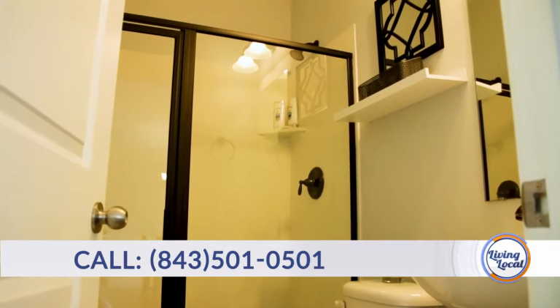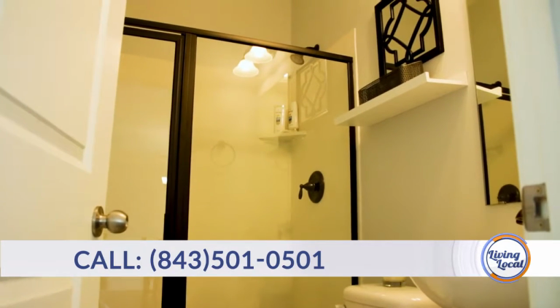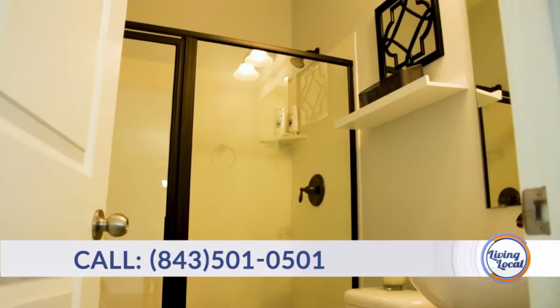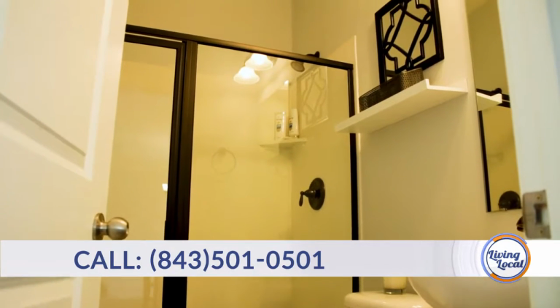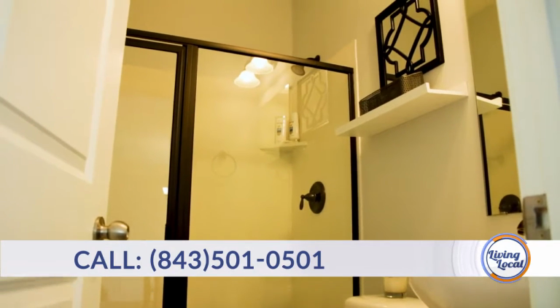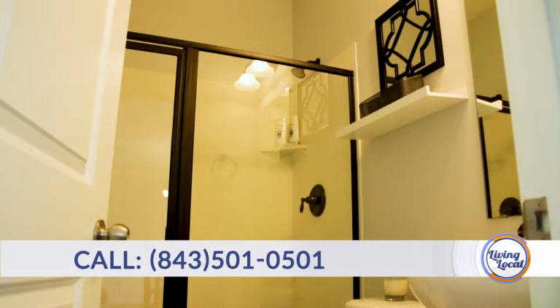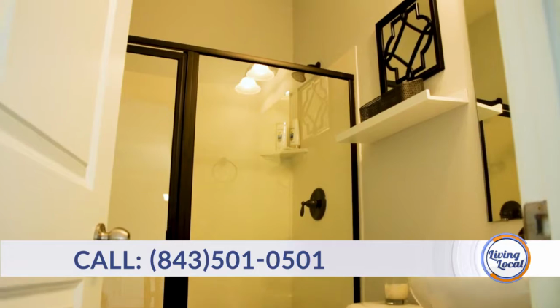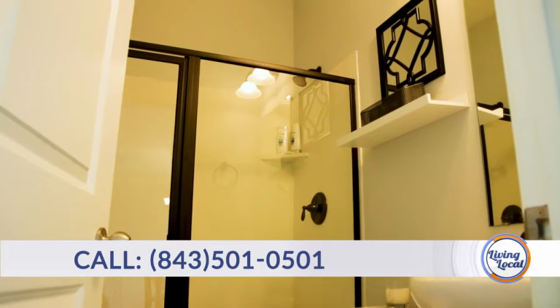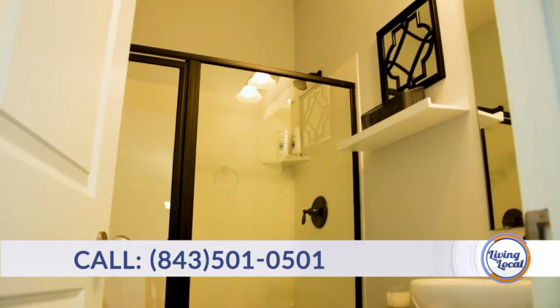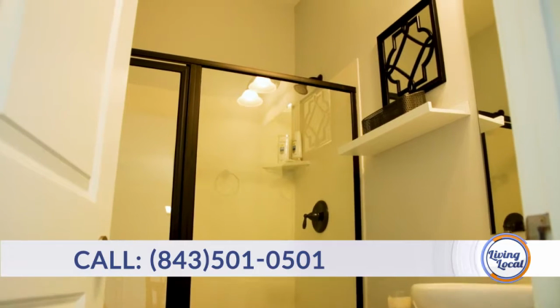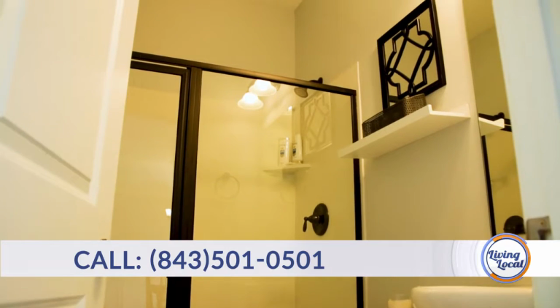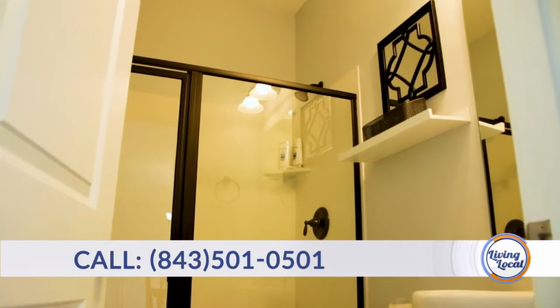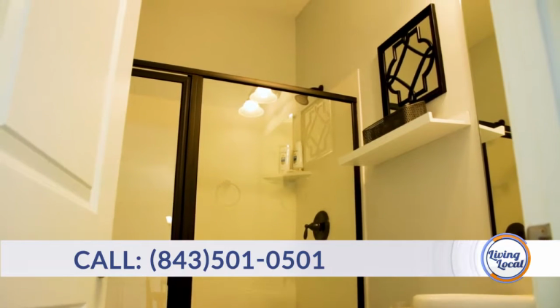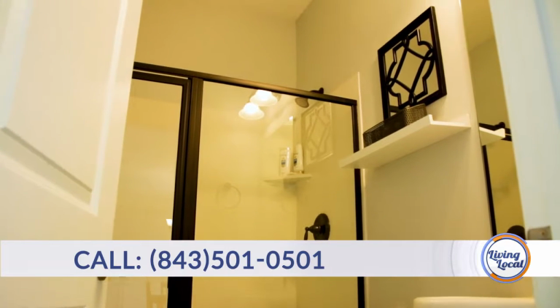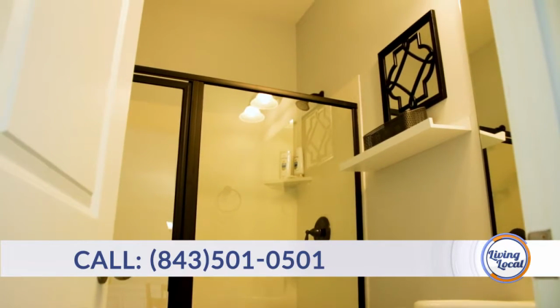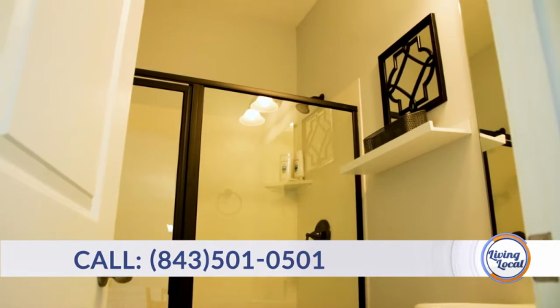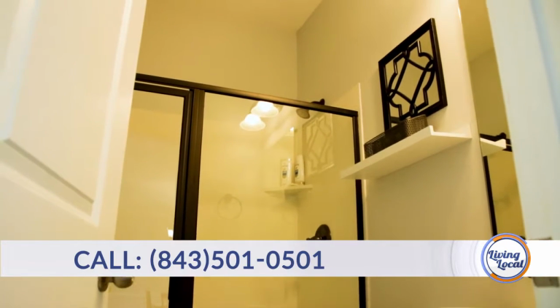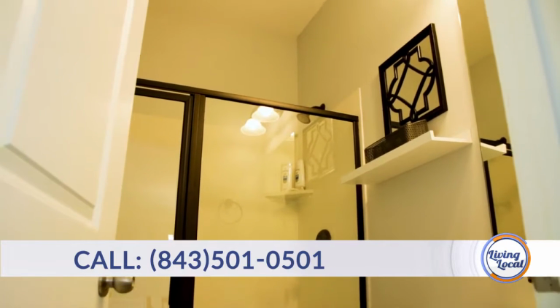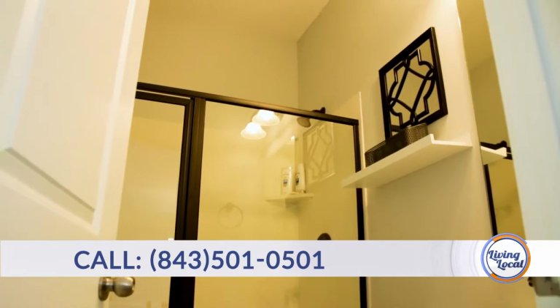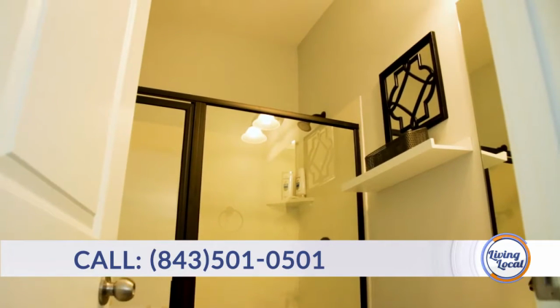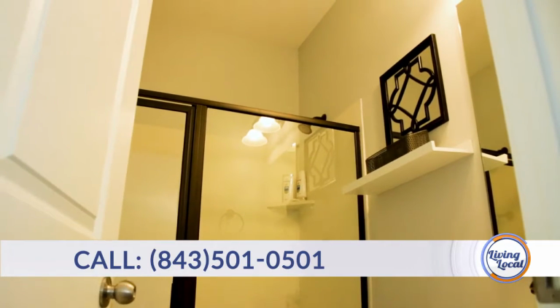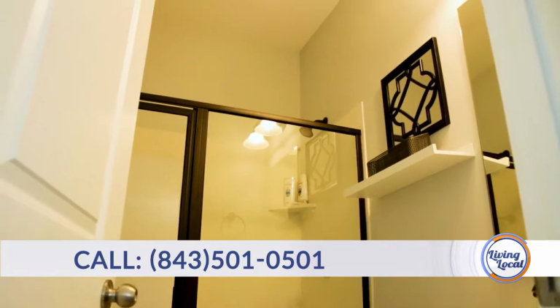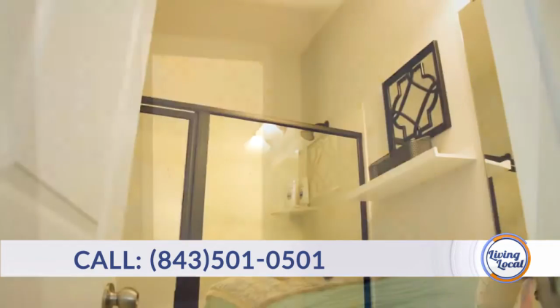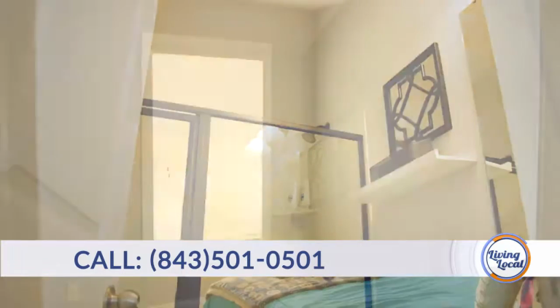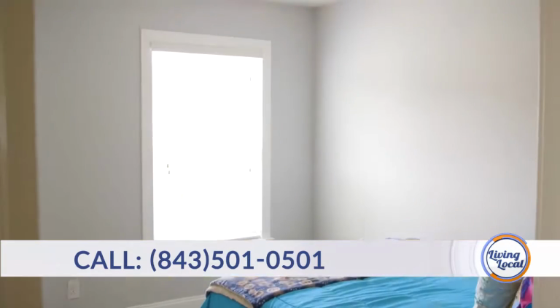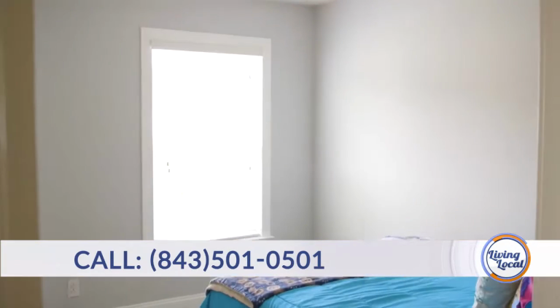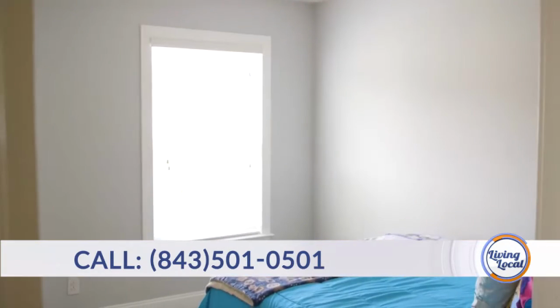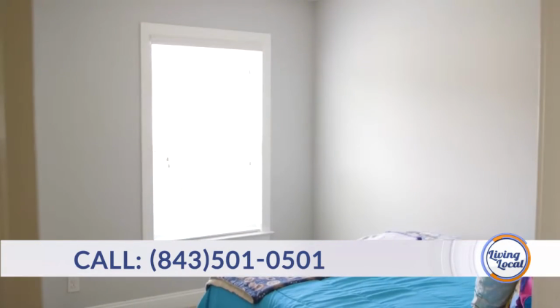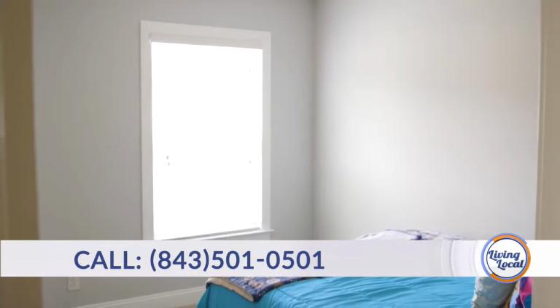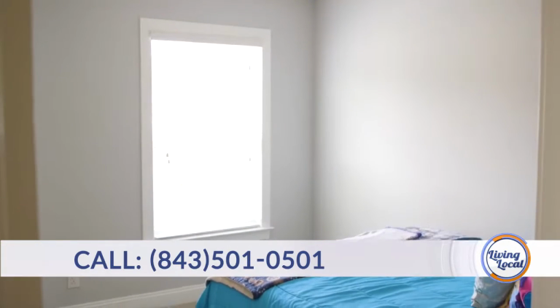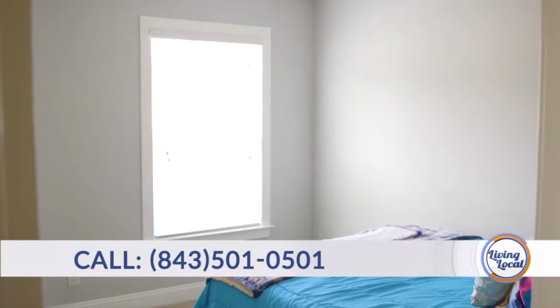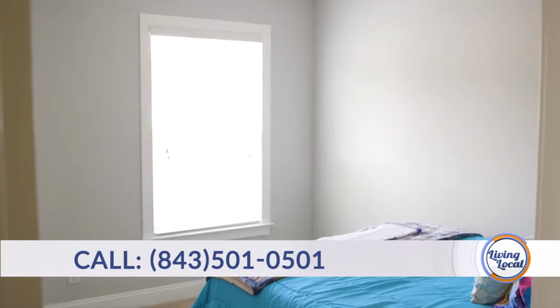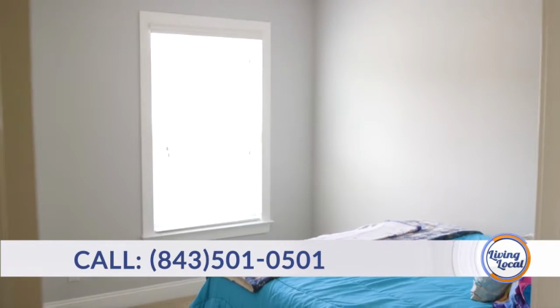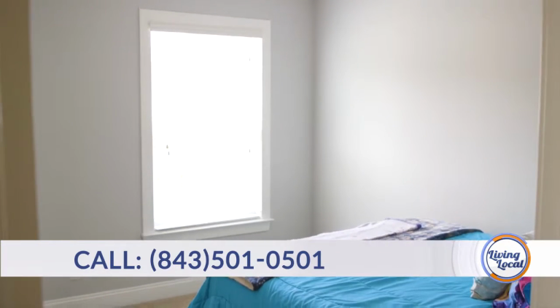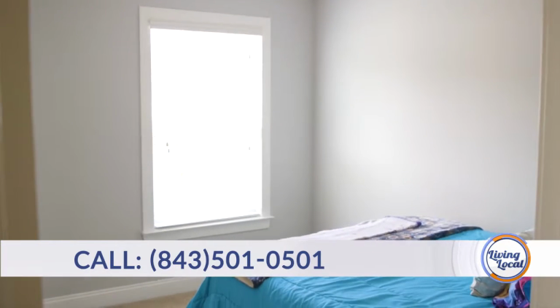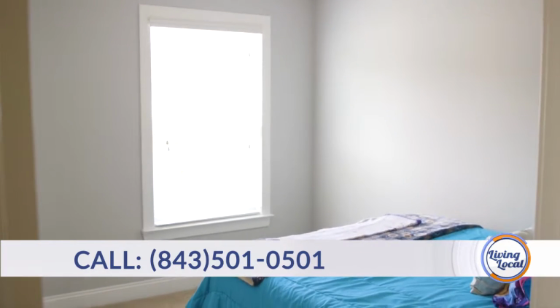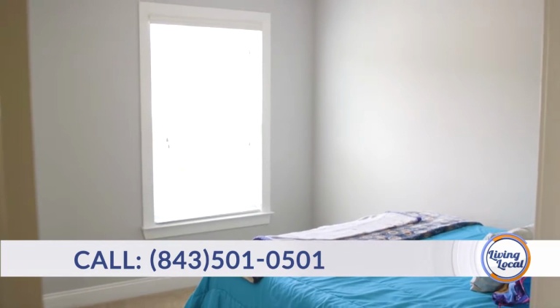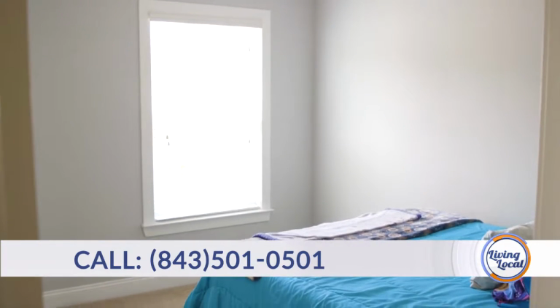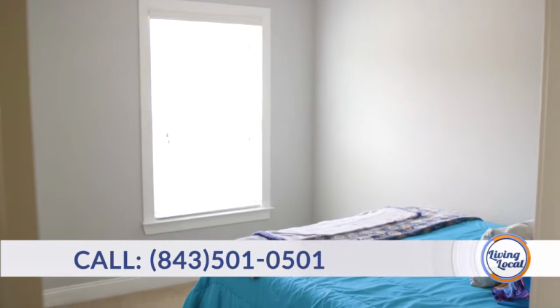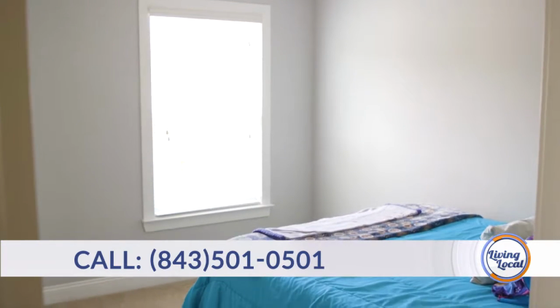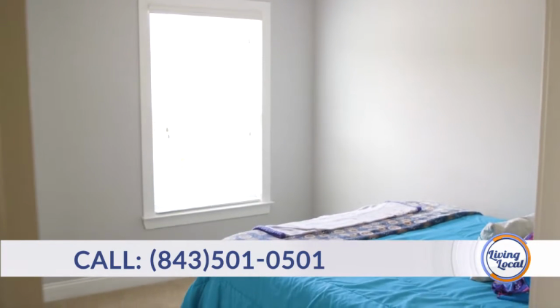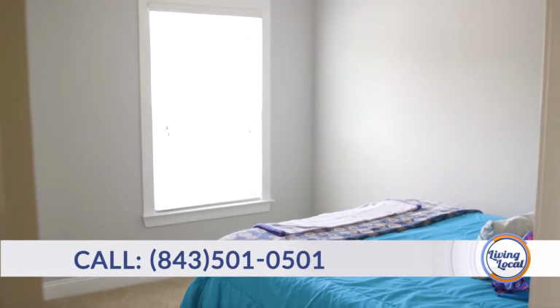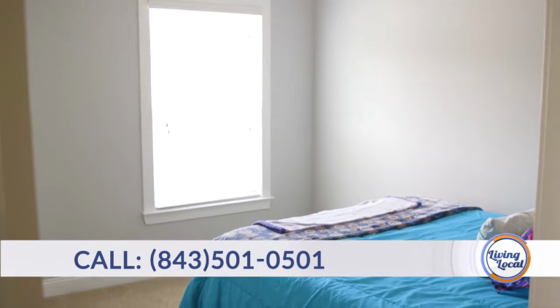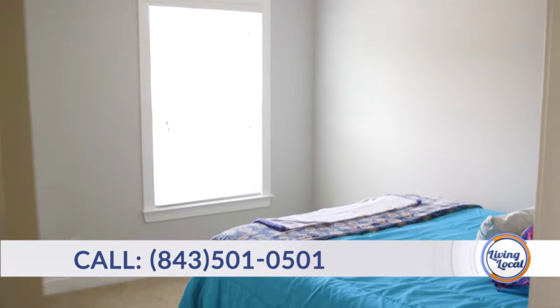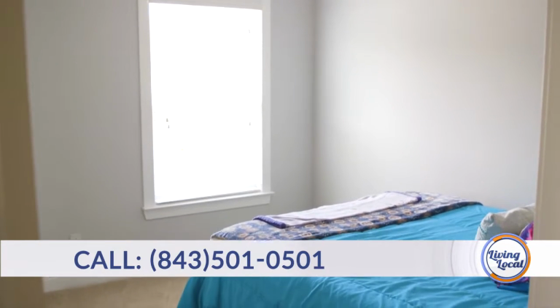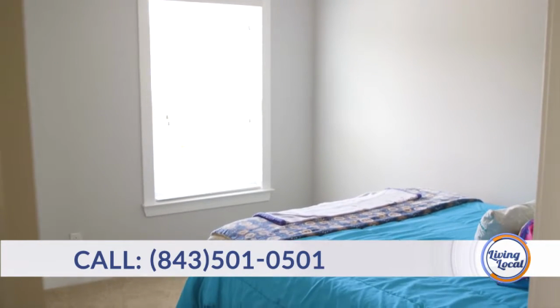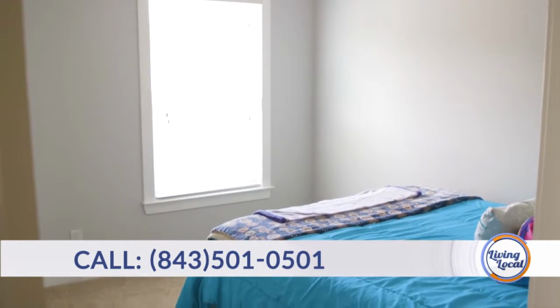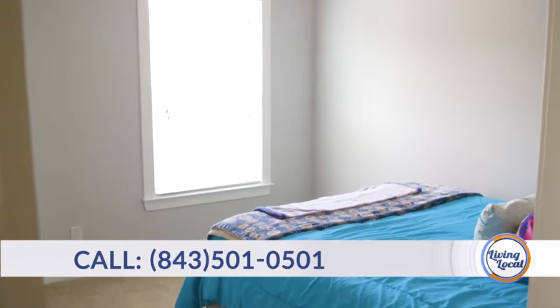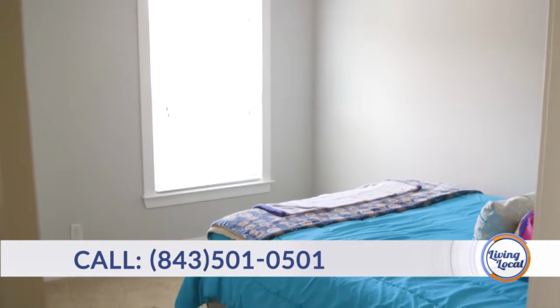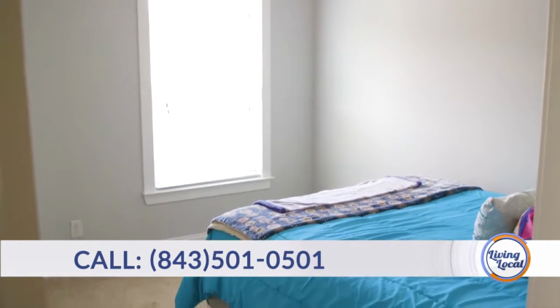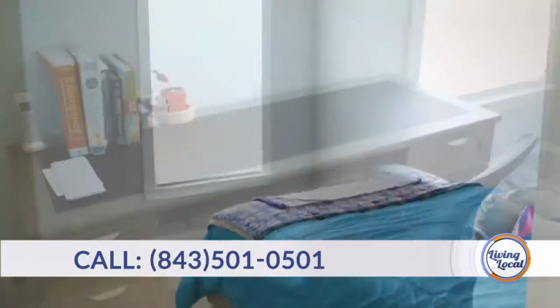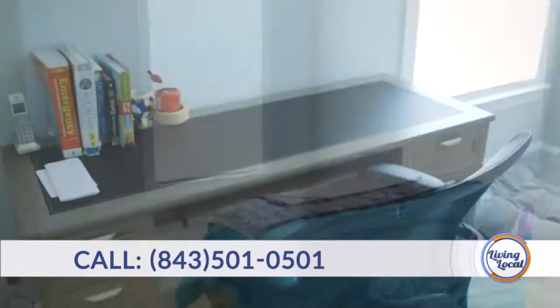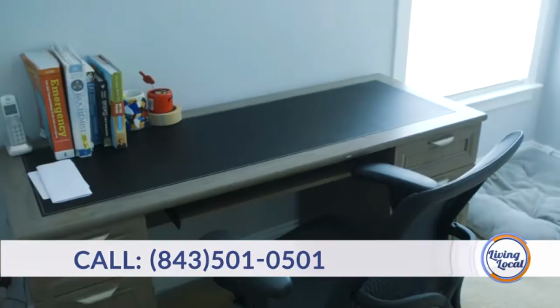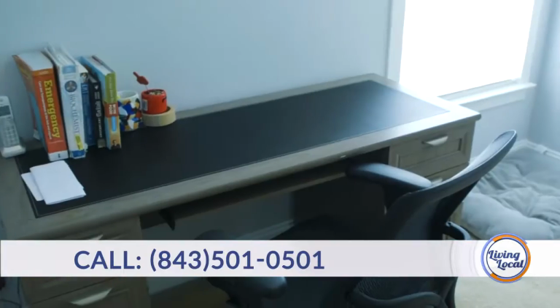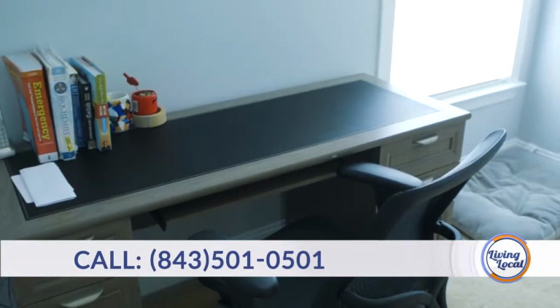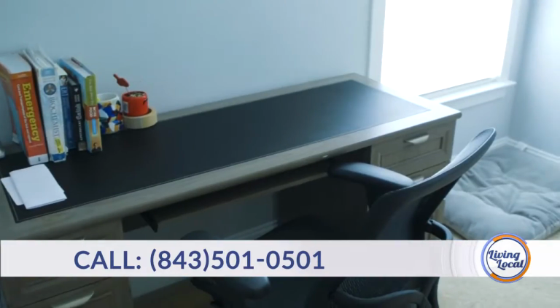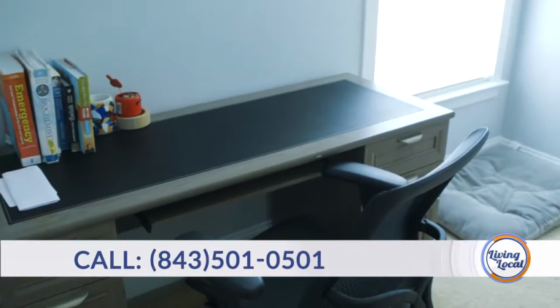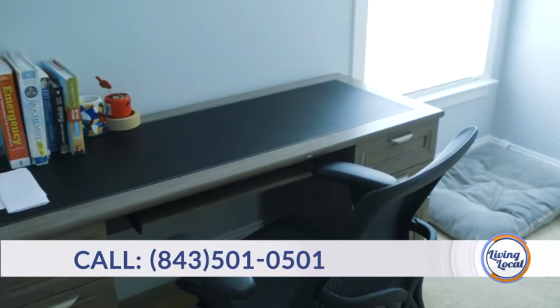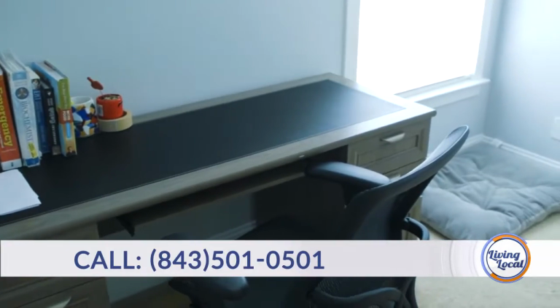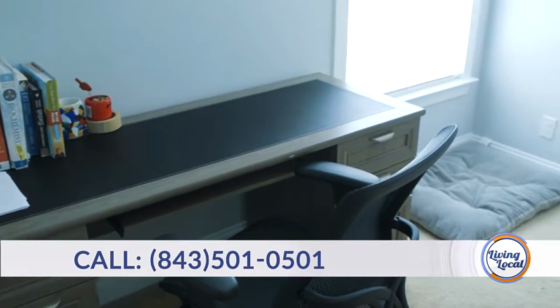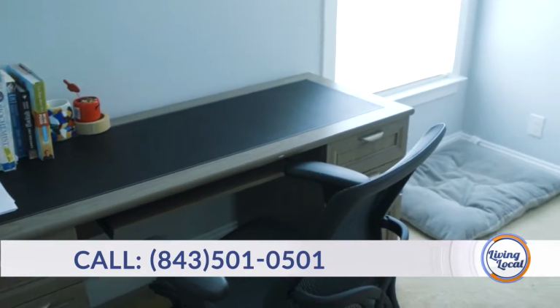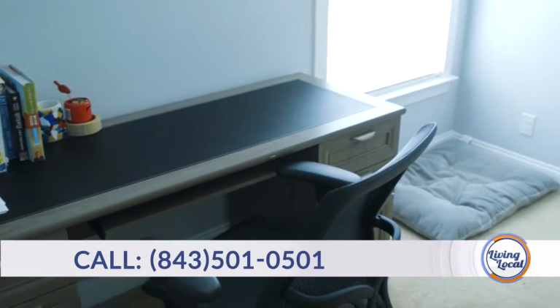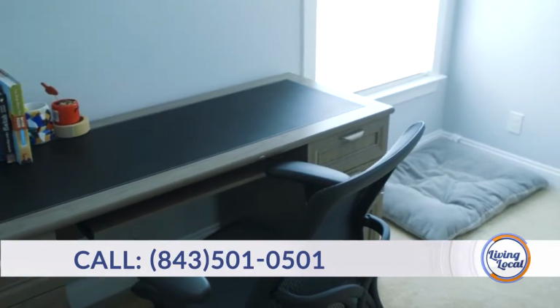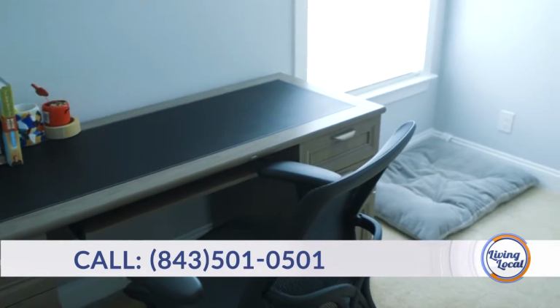Technically, this is considered a five-bedroom house, but you could have up to seven bedrooms if you needed it.